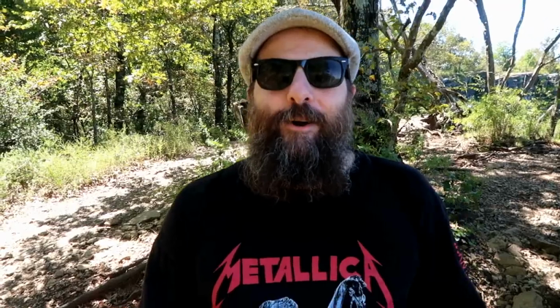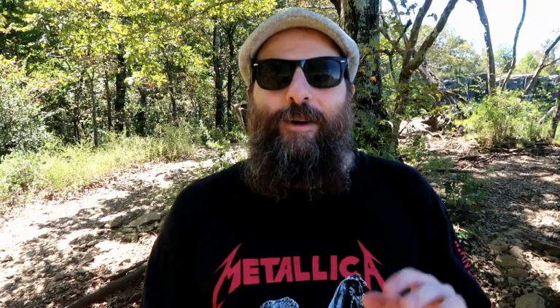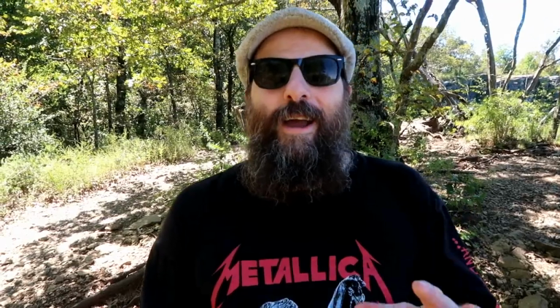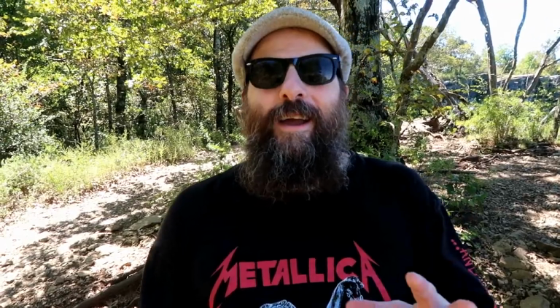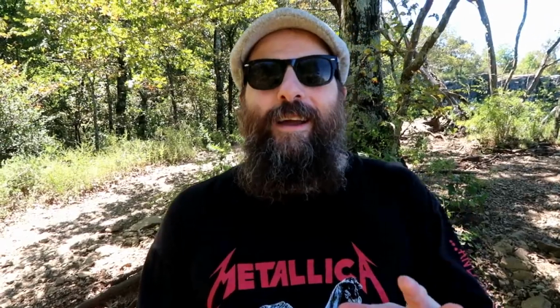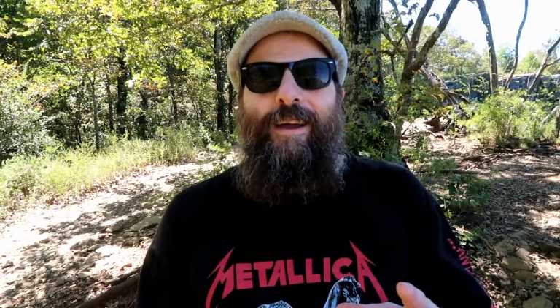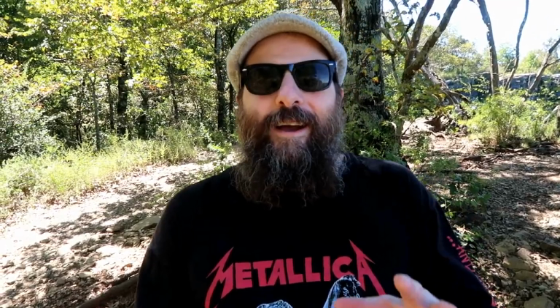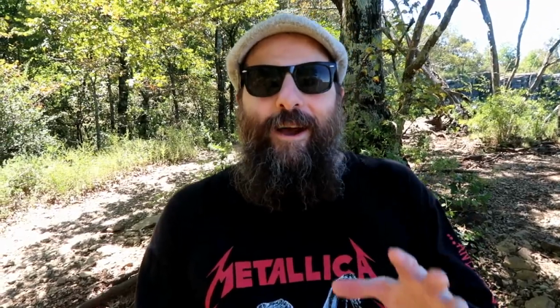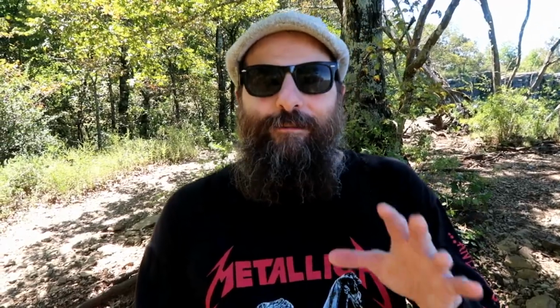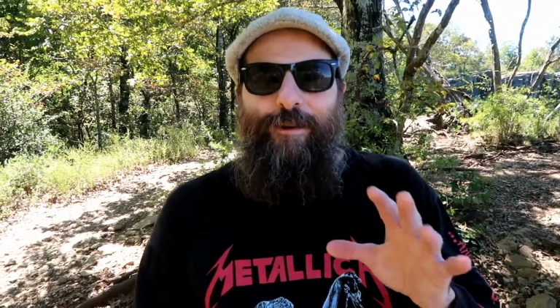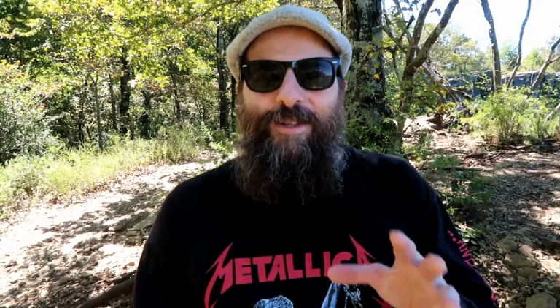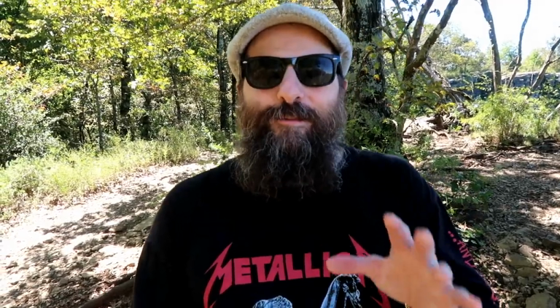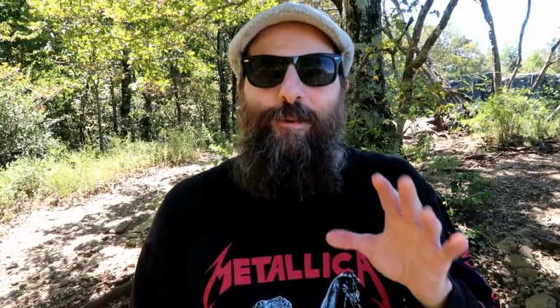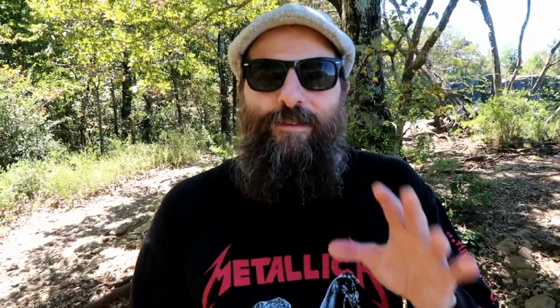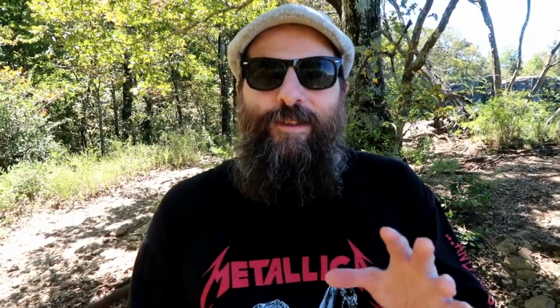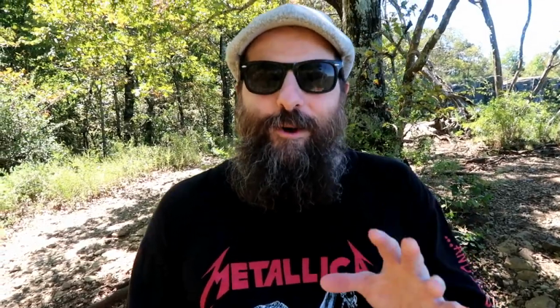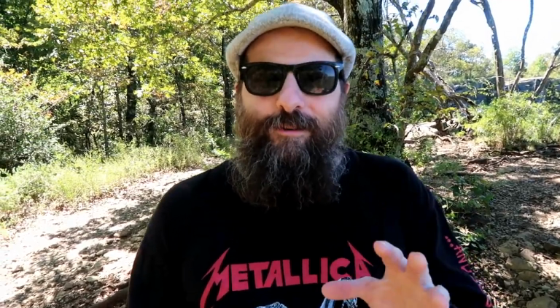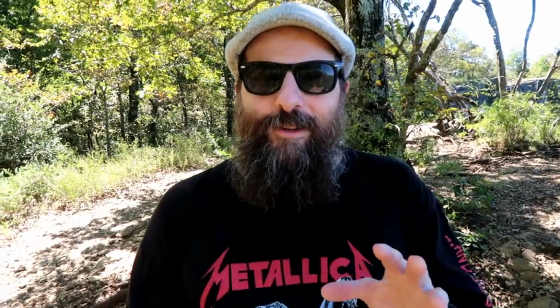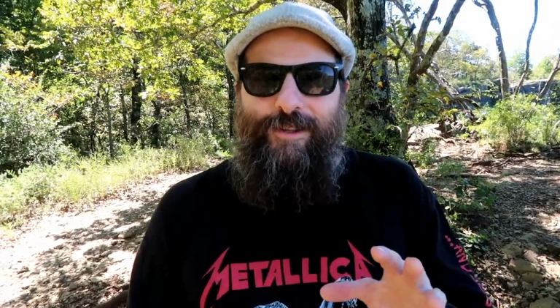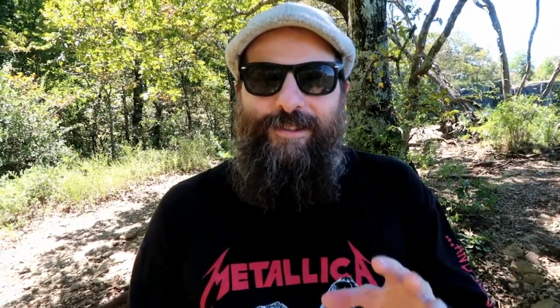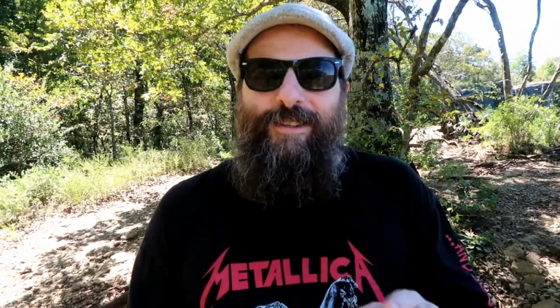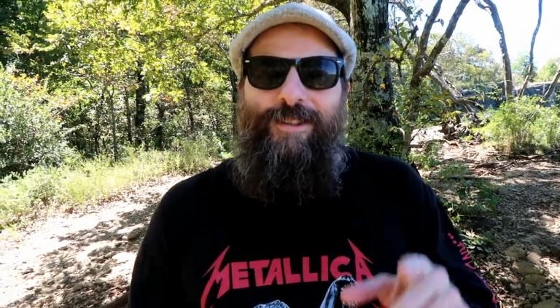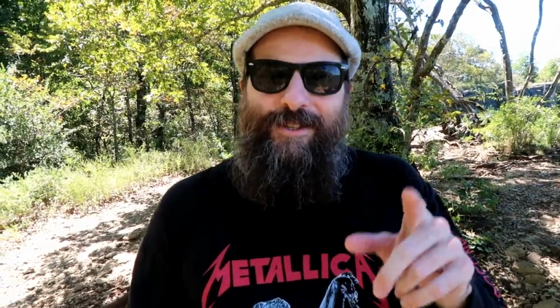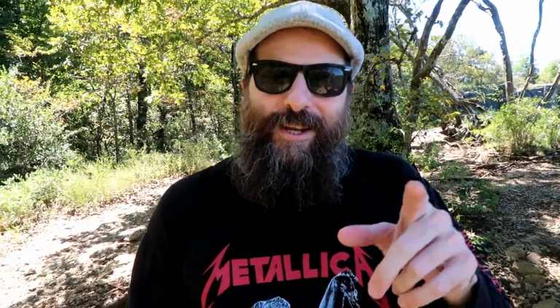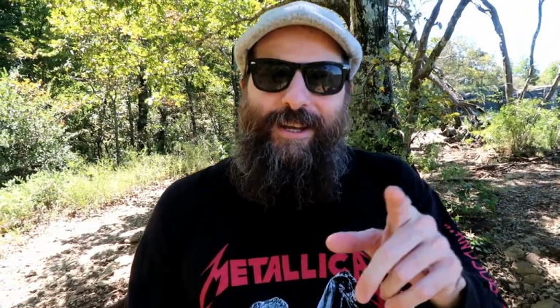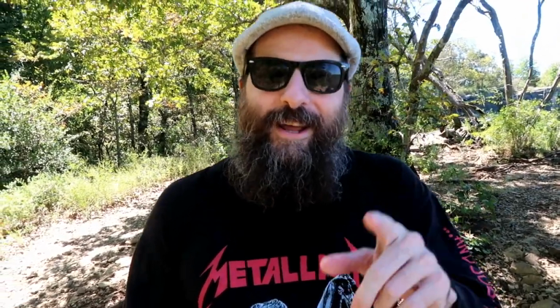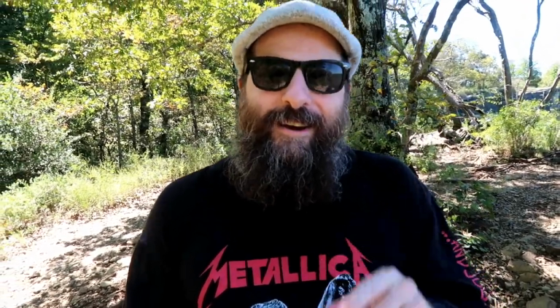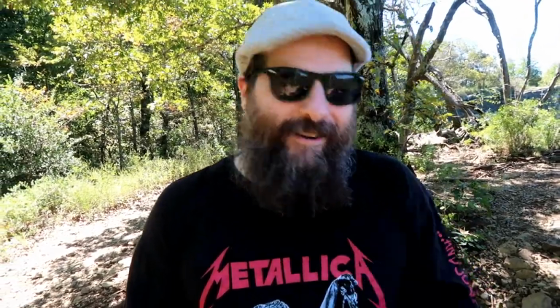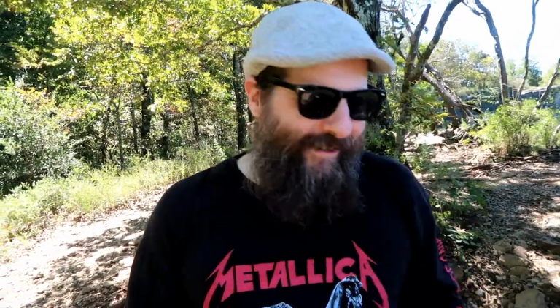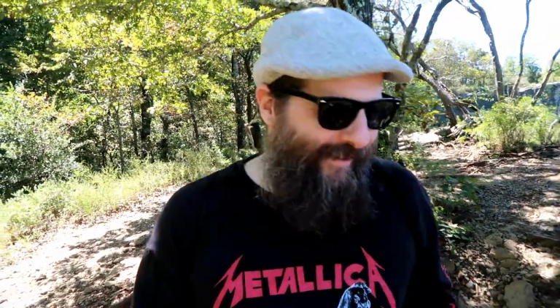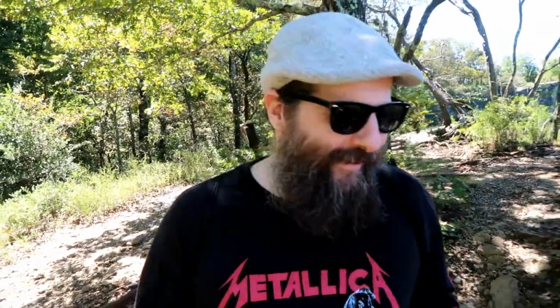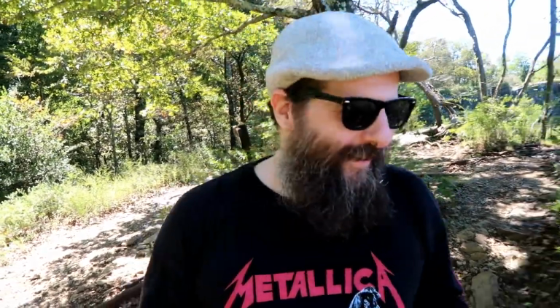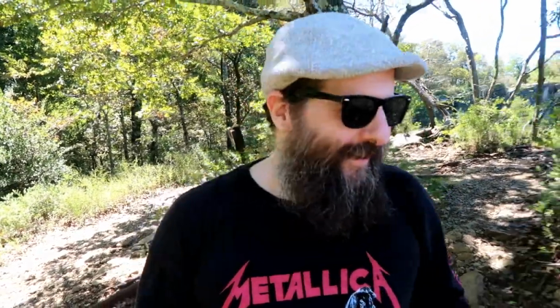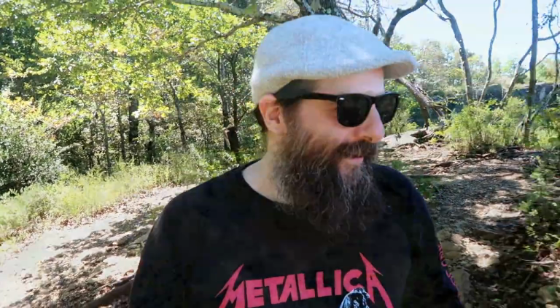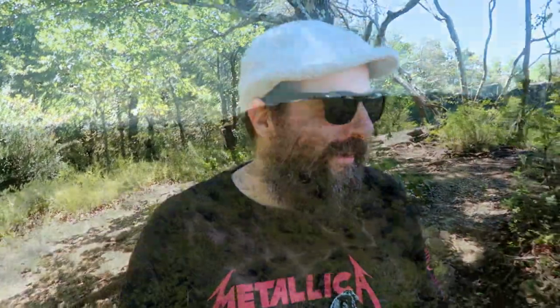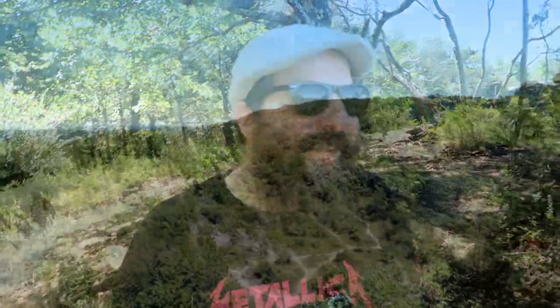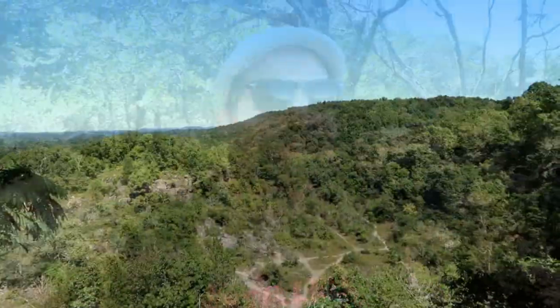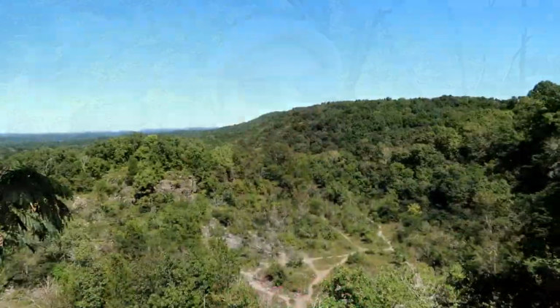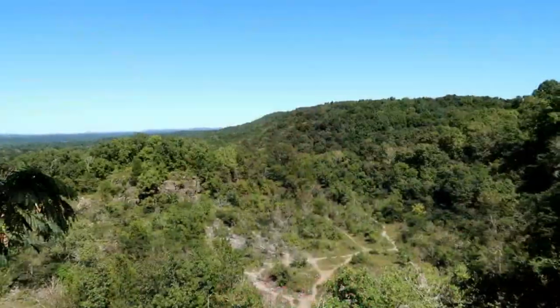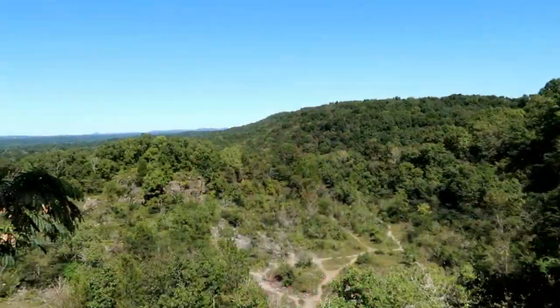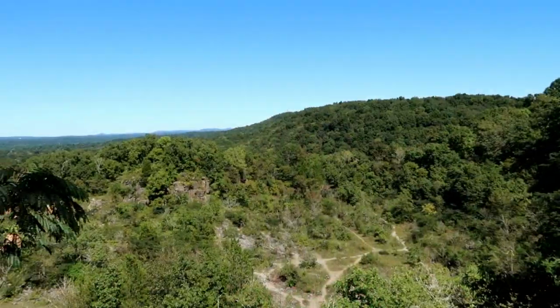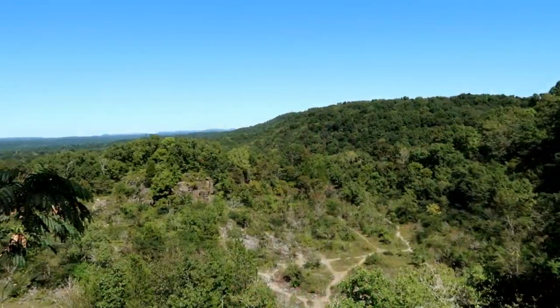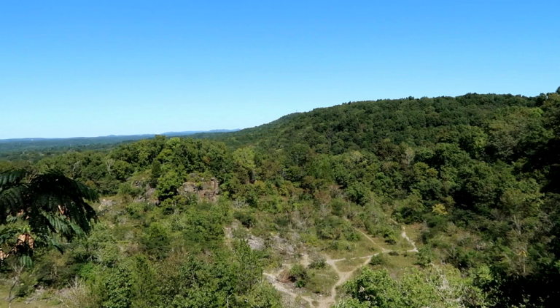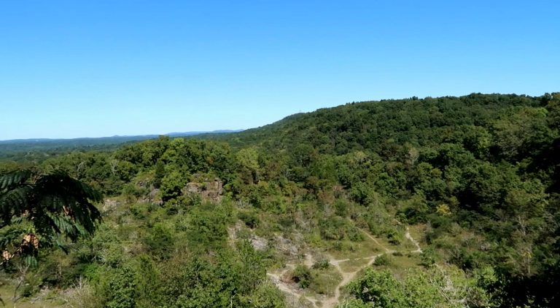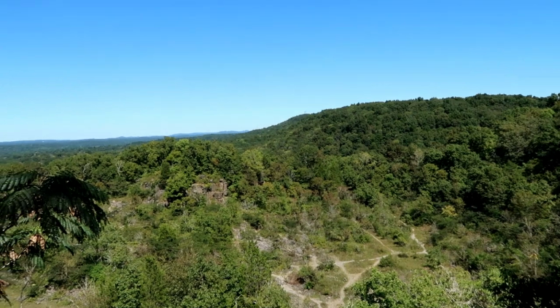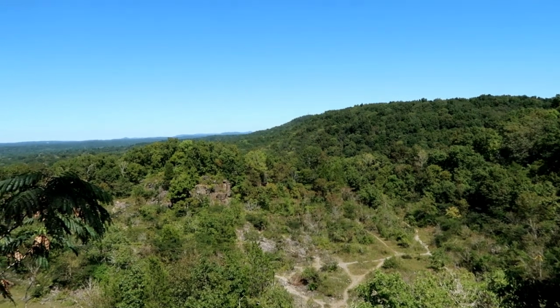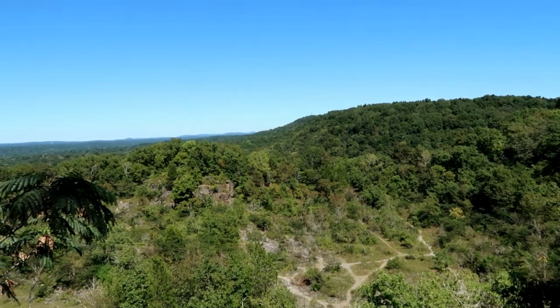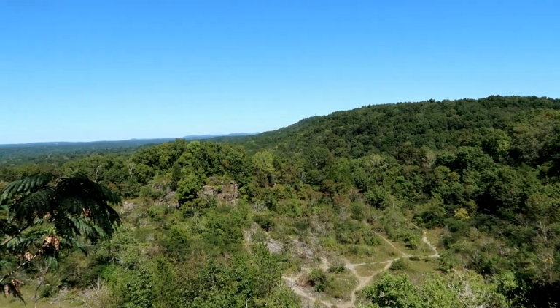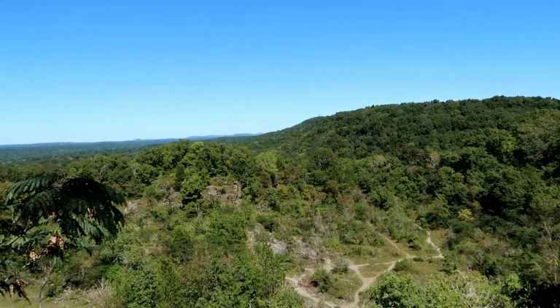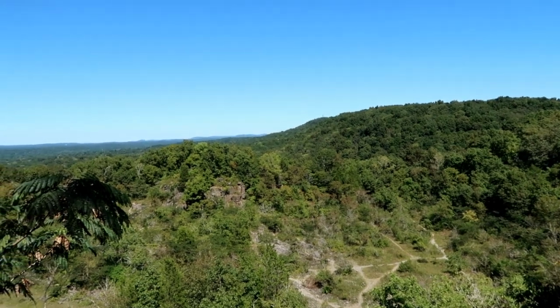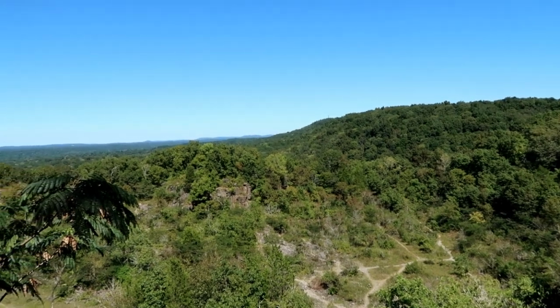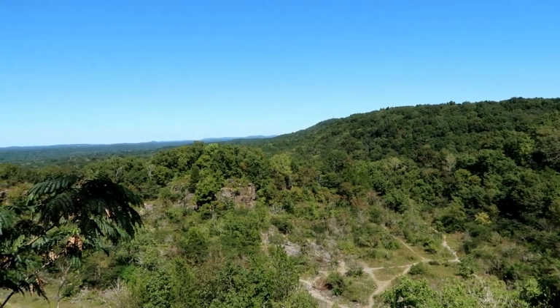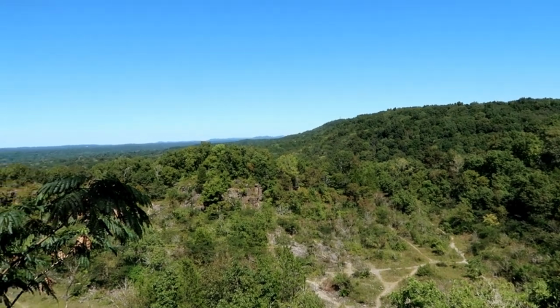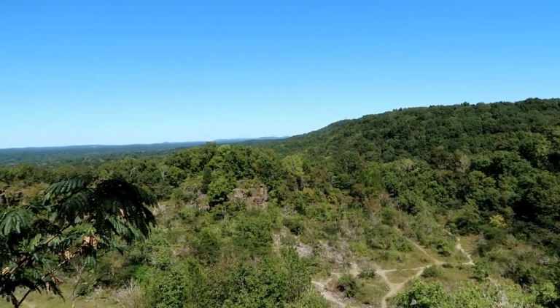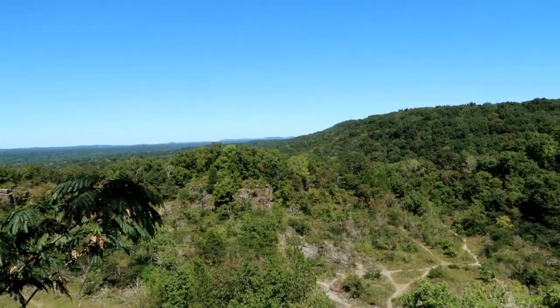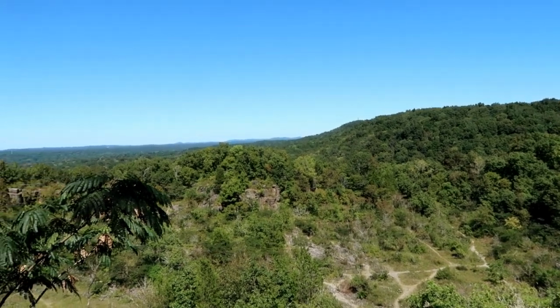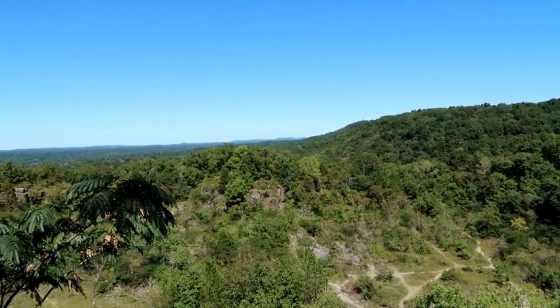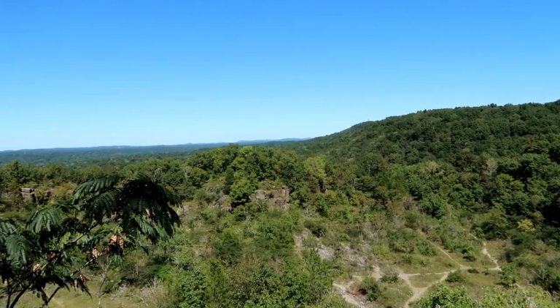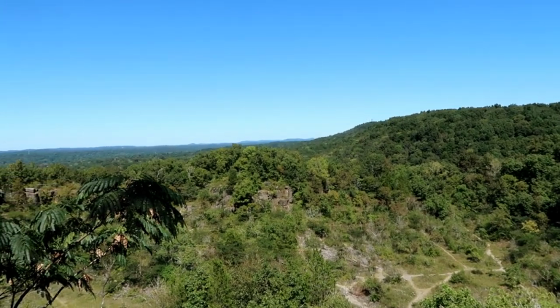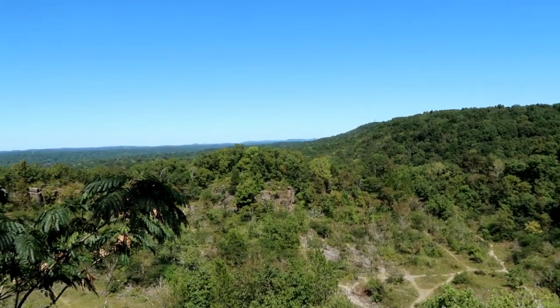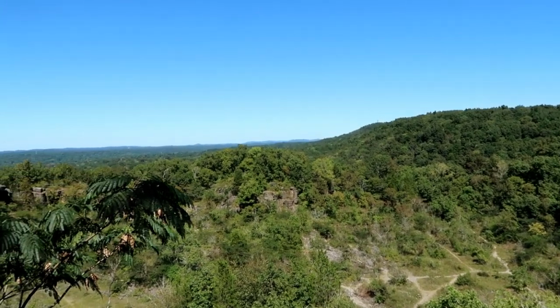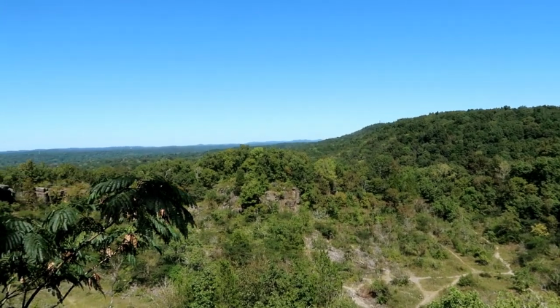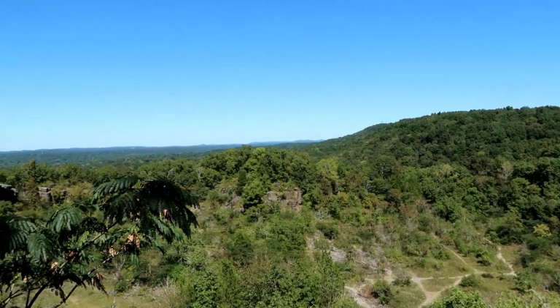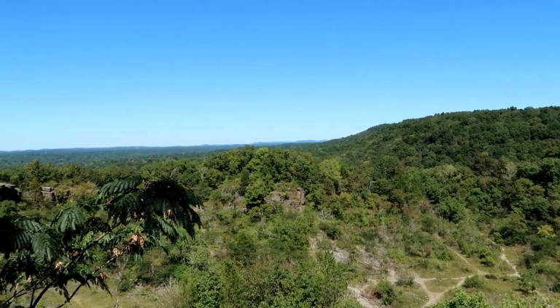I've reached one of the overlooks — let's check it out. Some spectacular views up here.